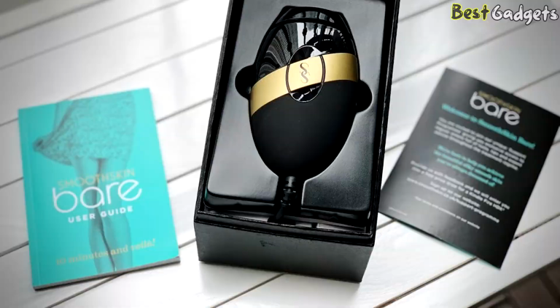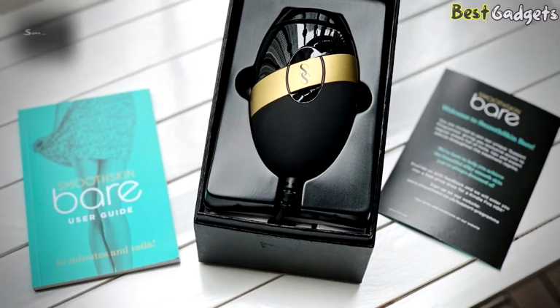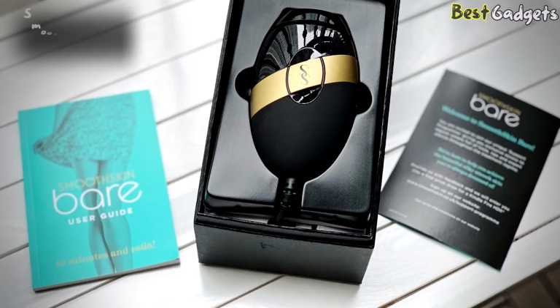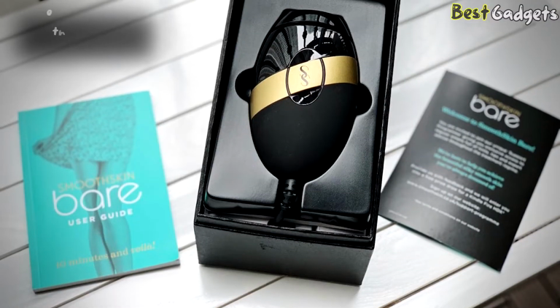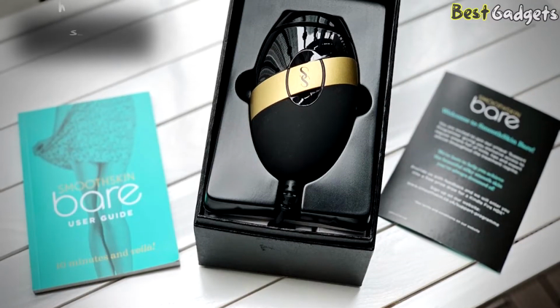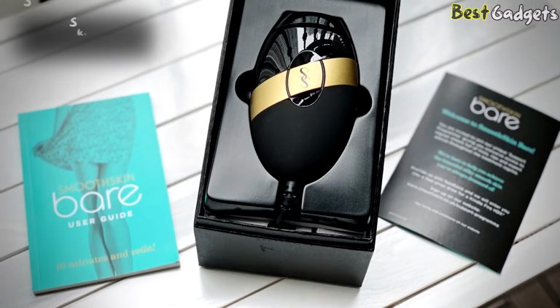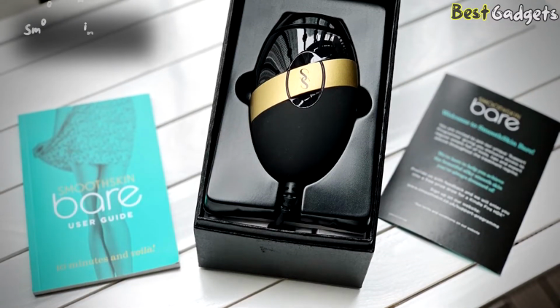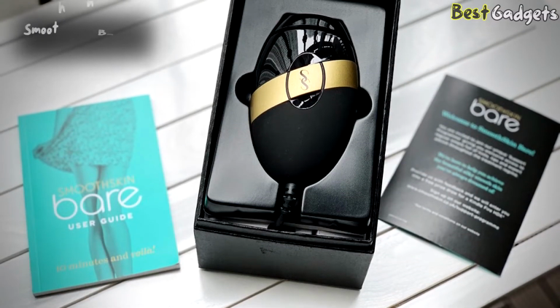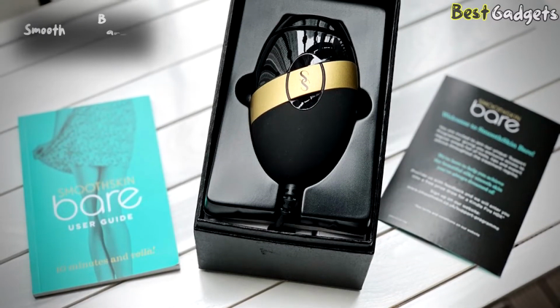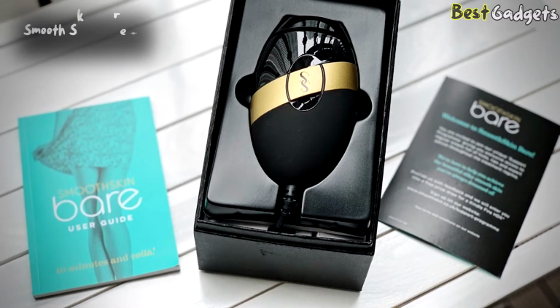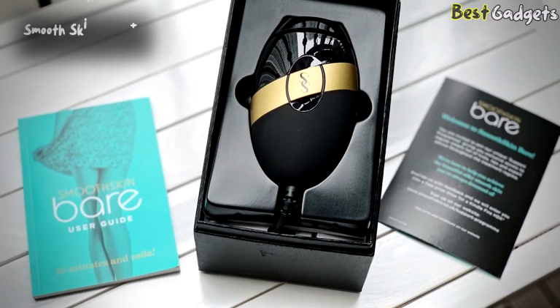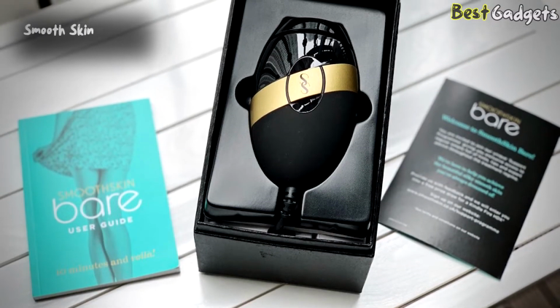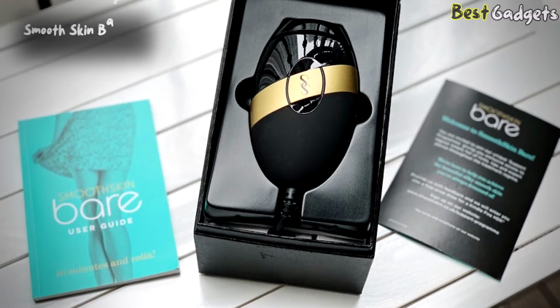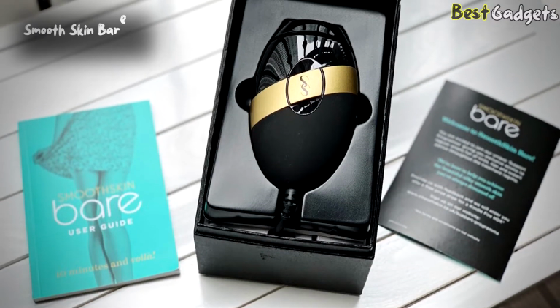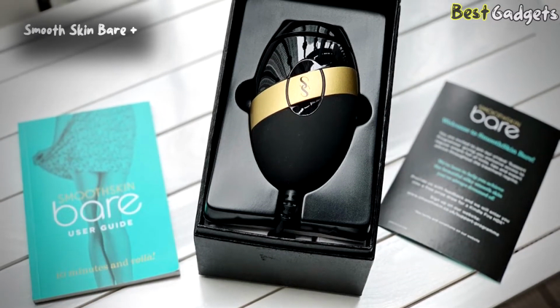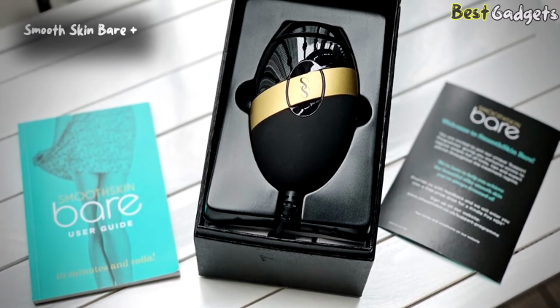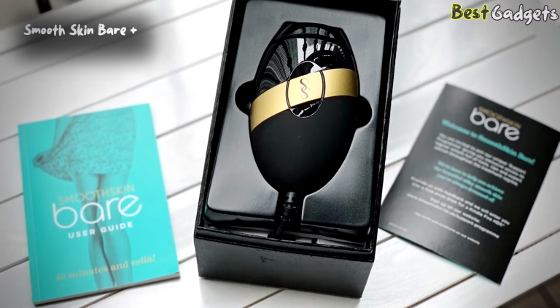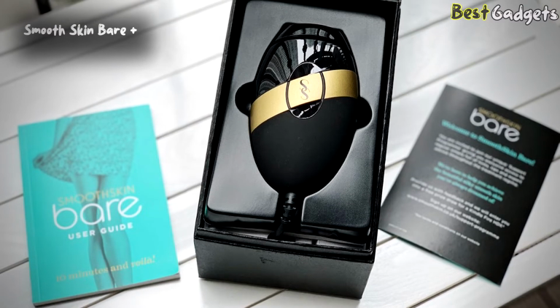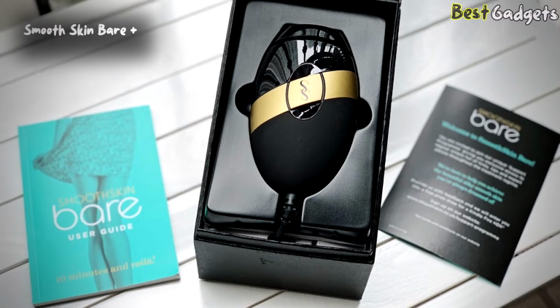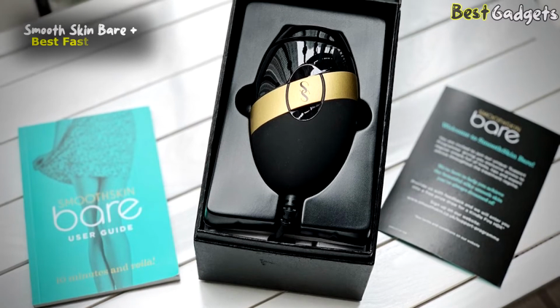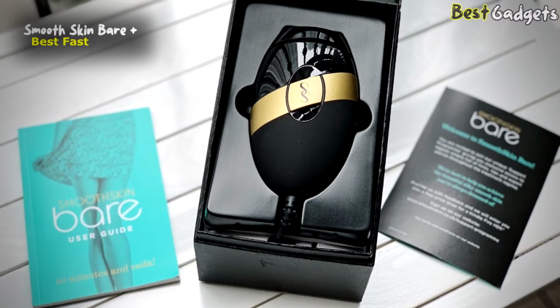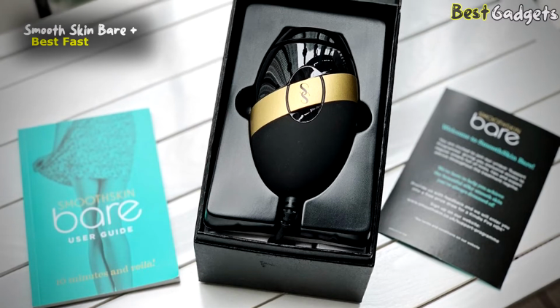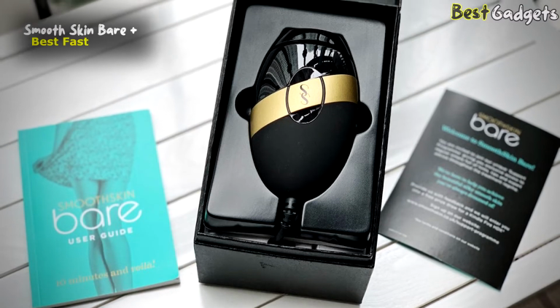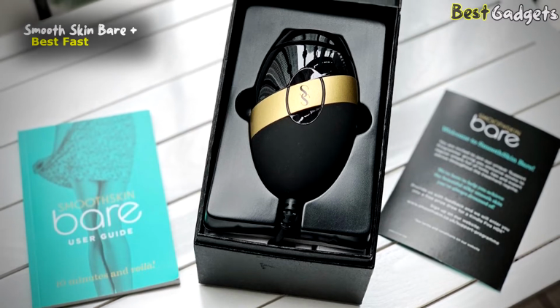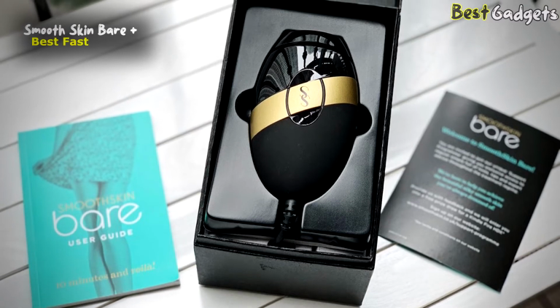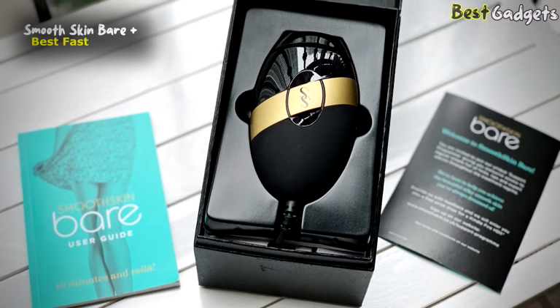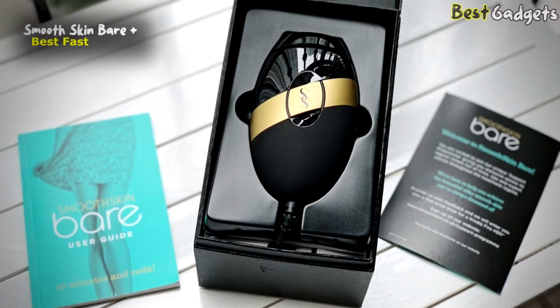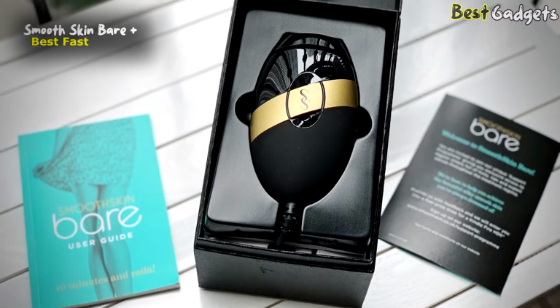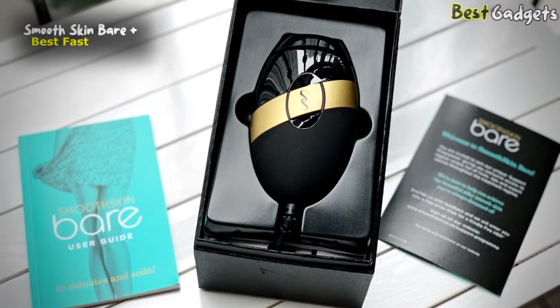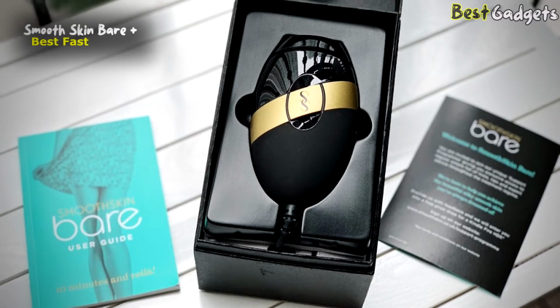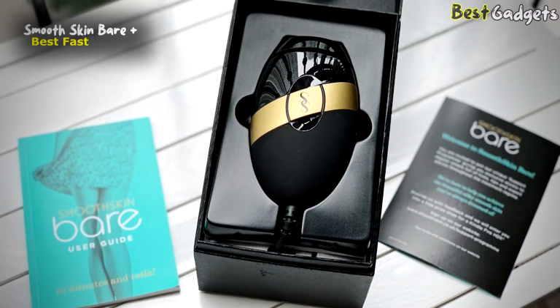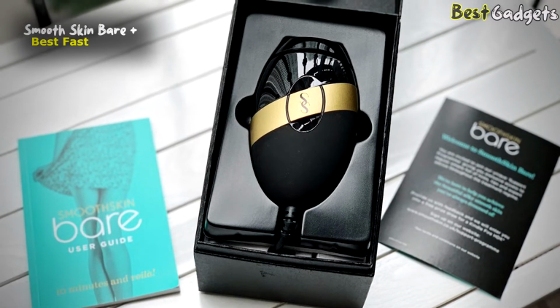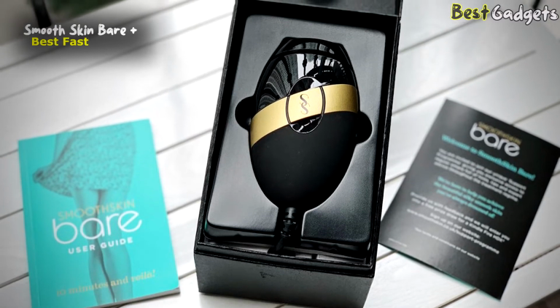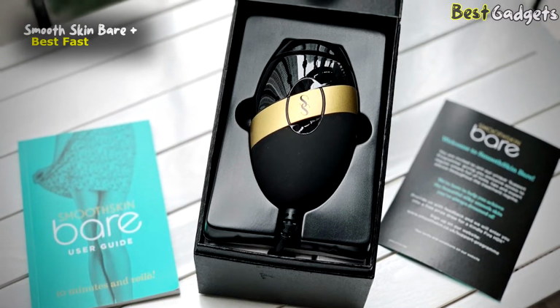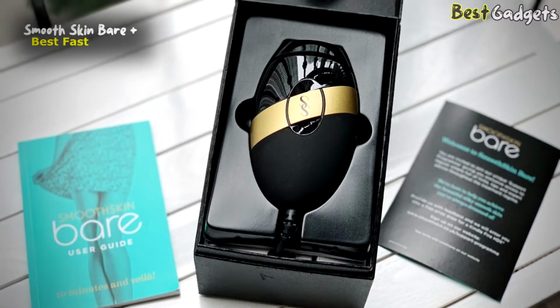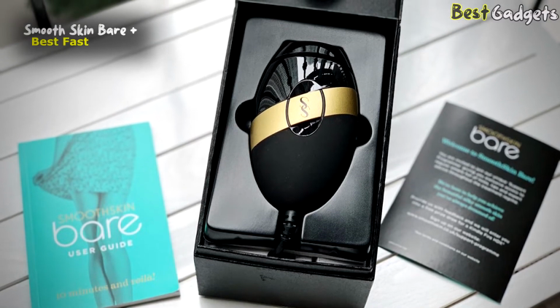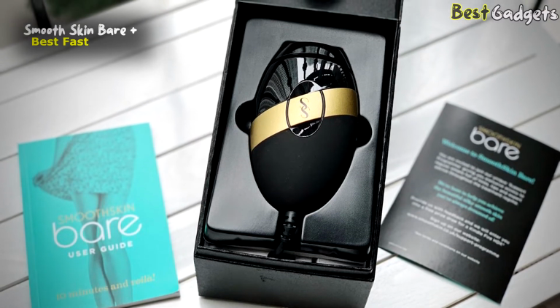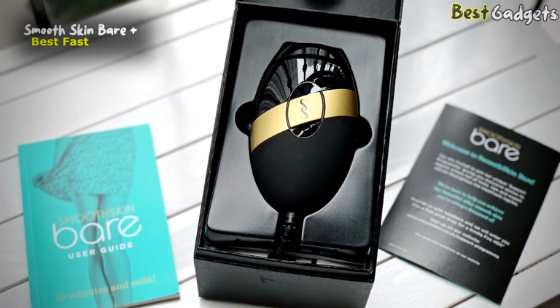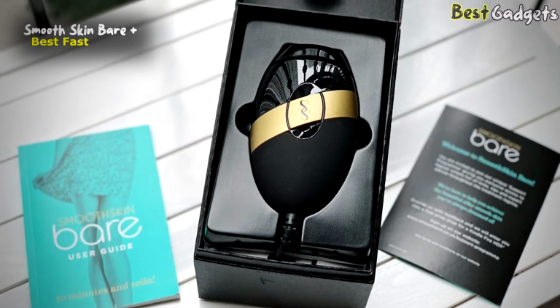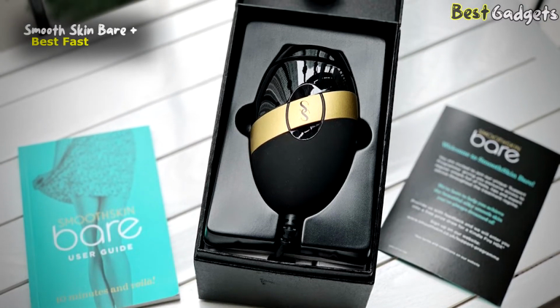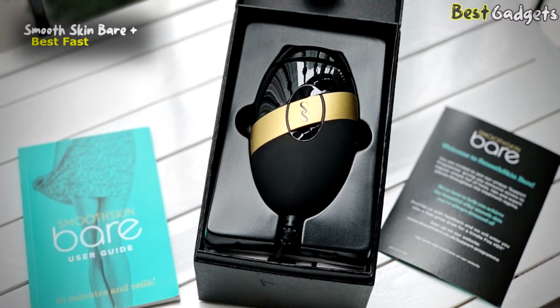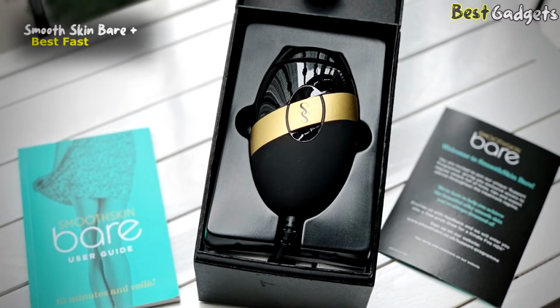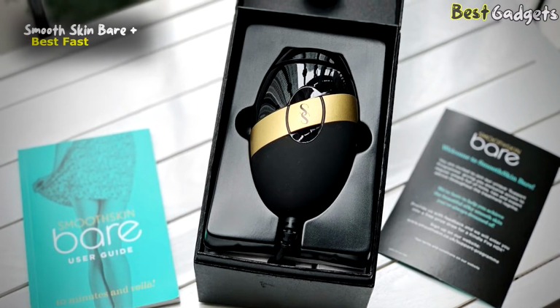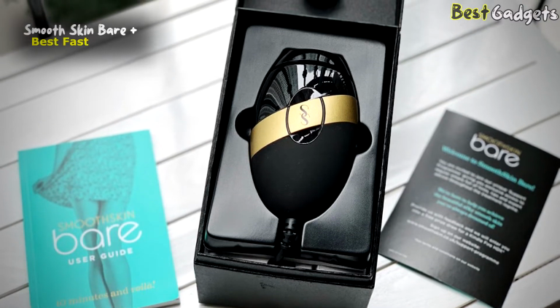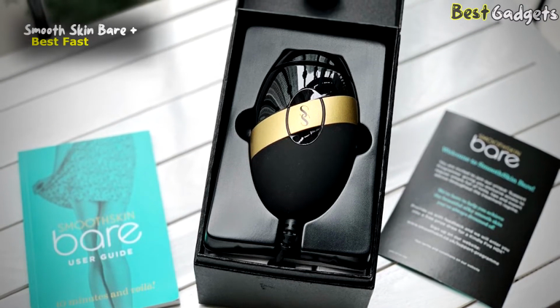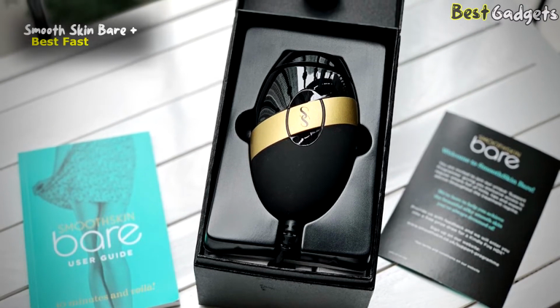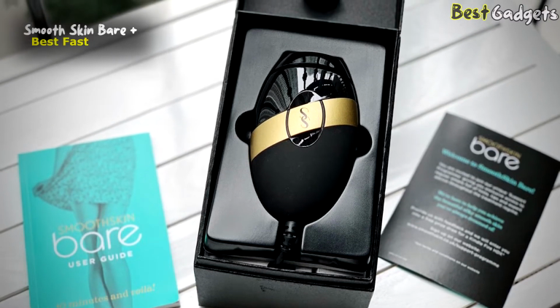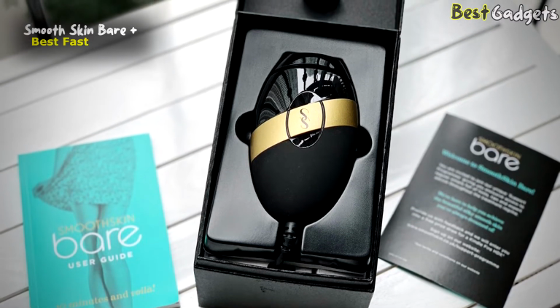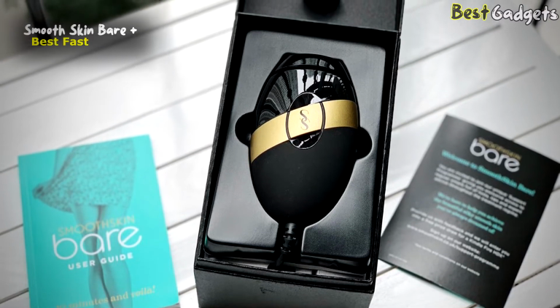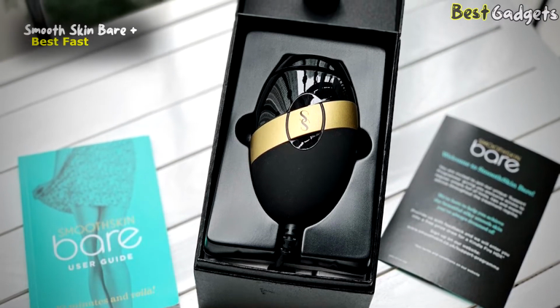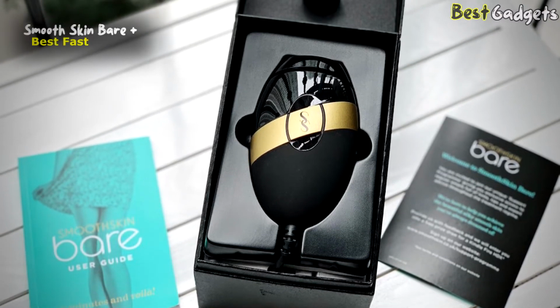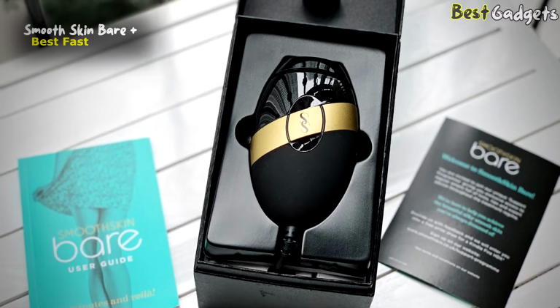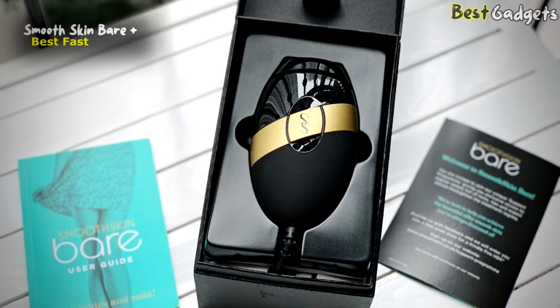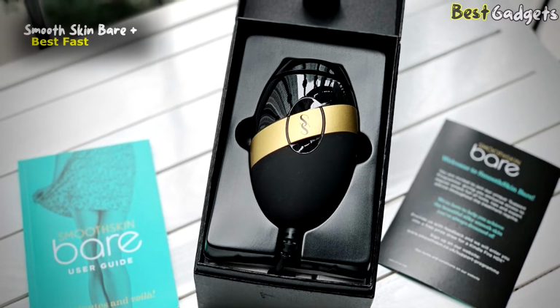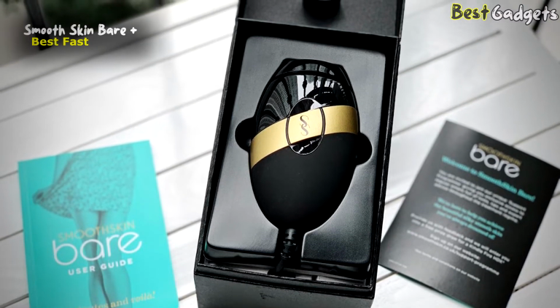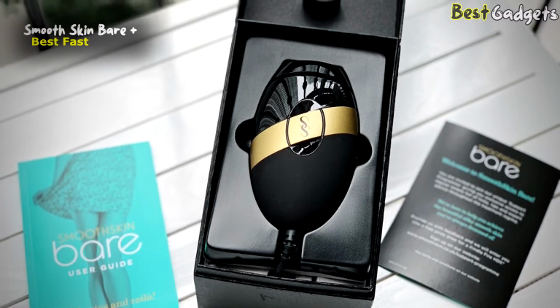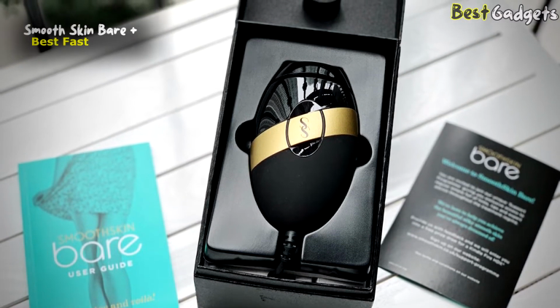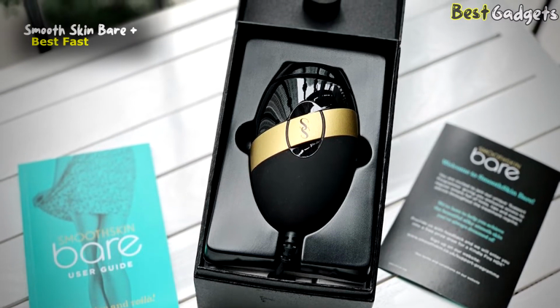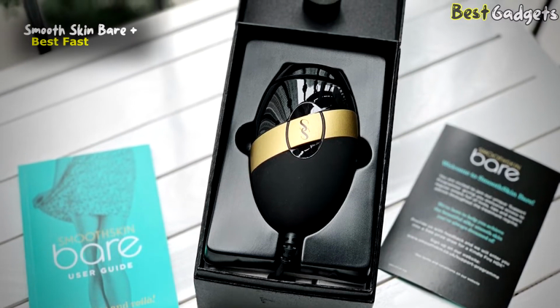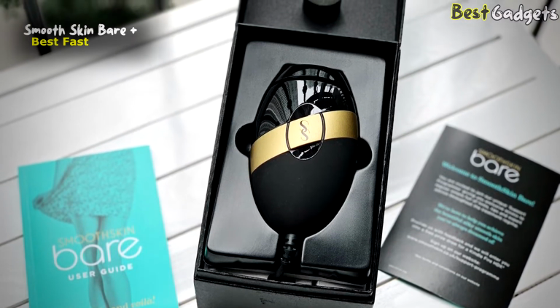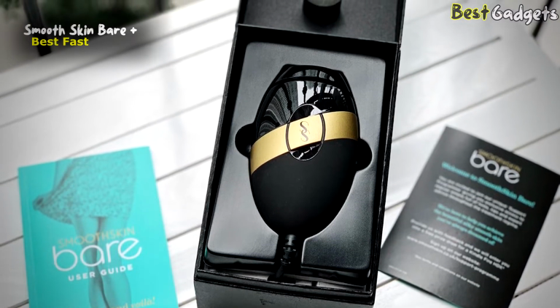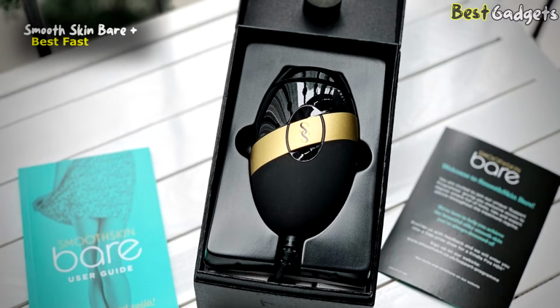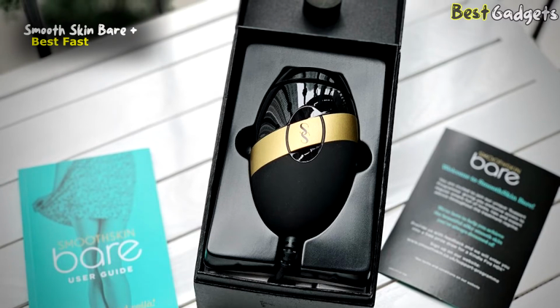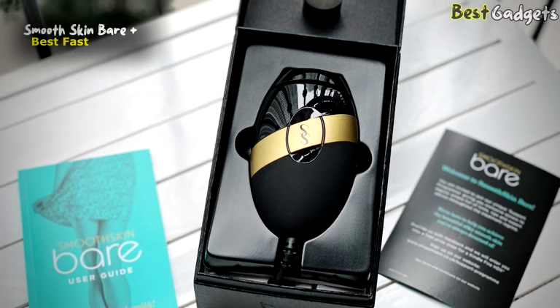Number 5: Smooth Skin Bear Plus, the fastest option for laser hair removal. It's priced at around $230.